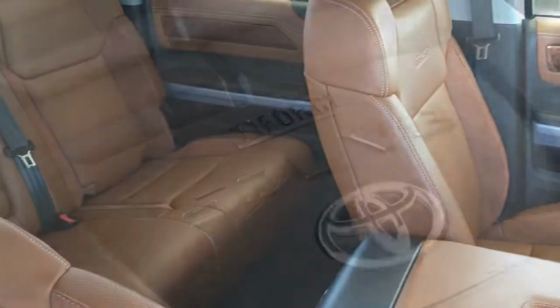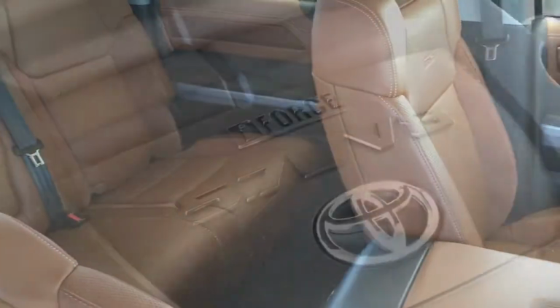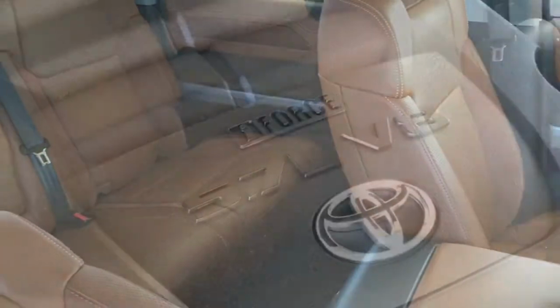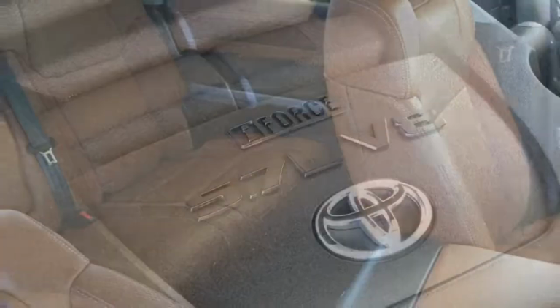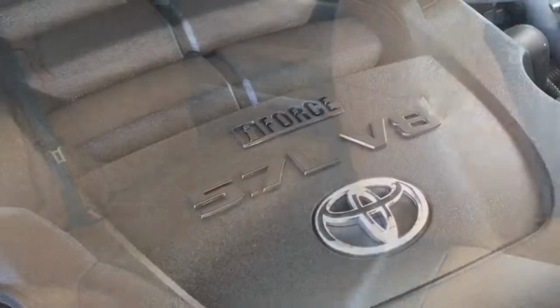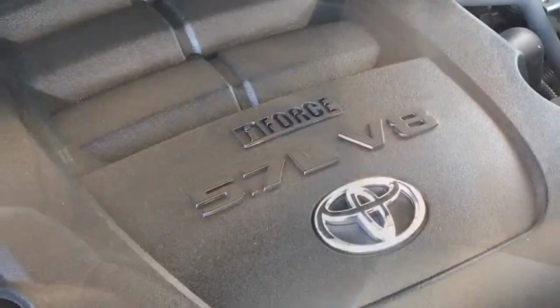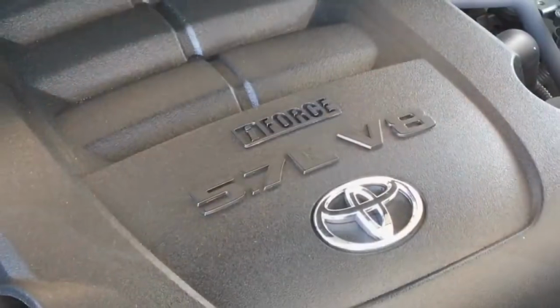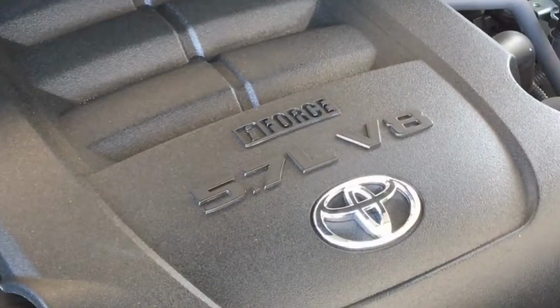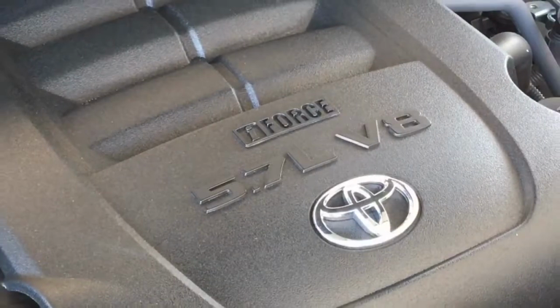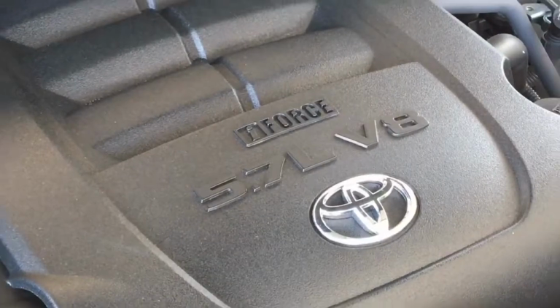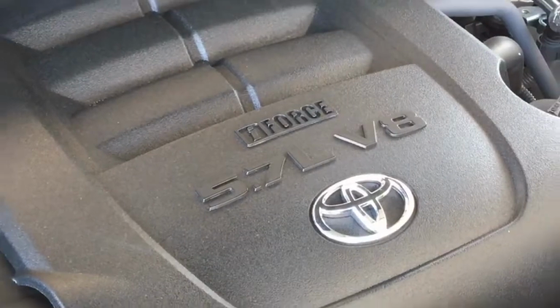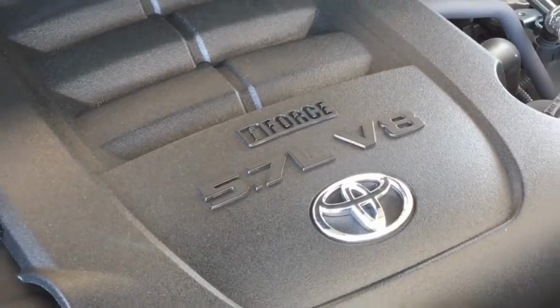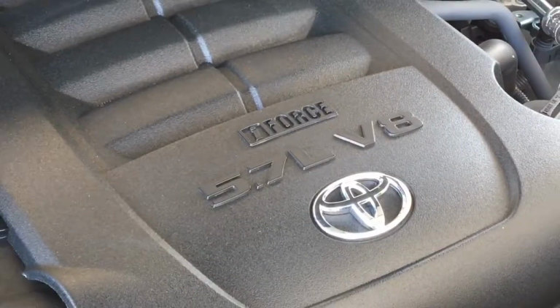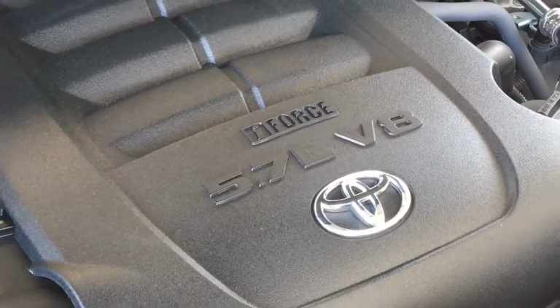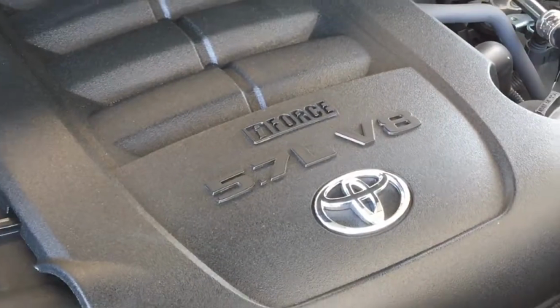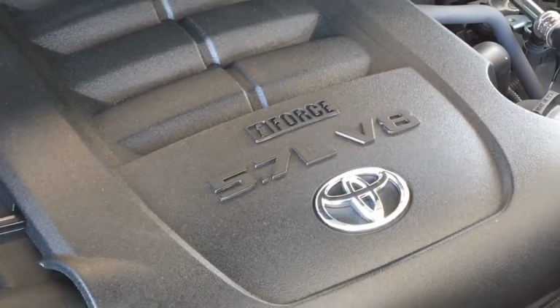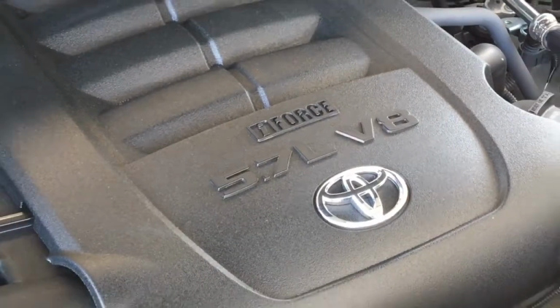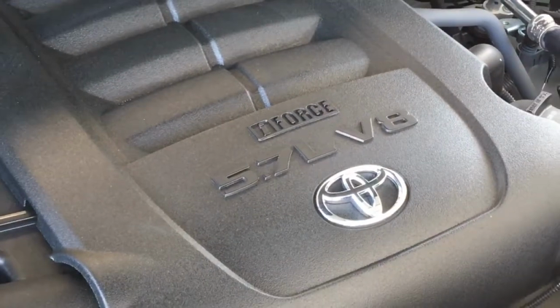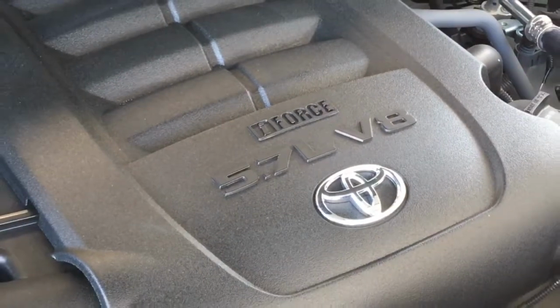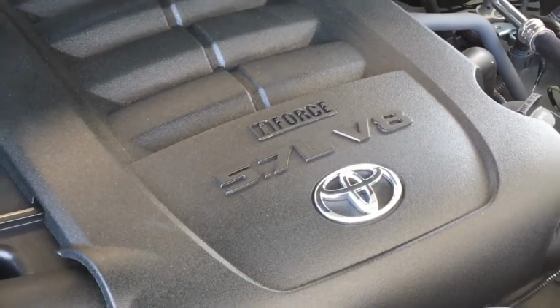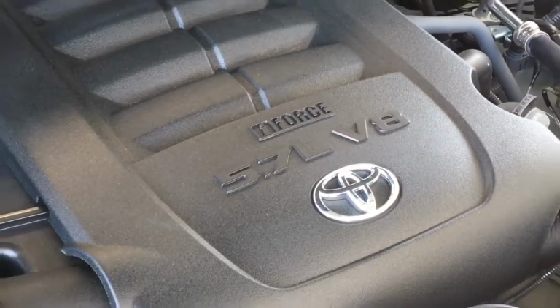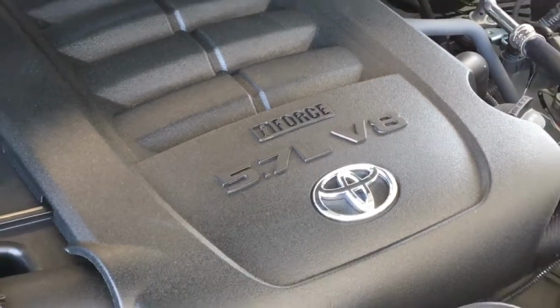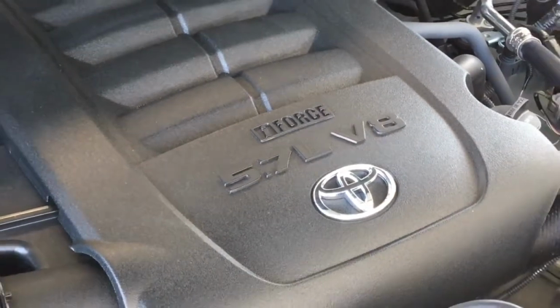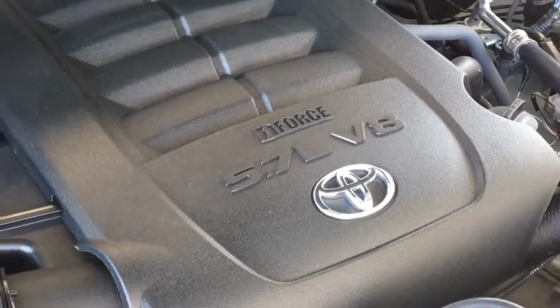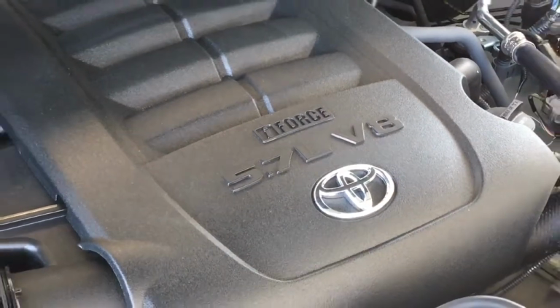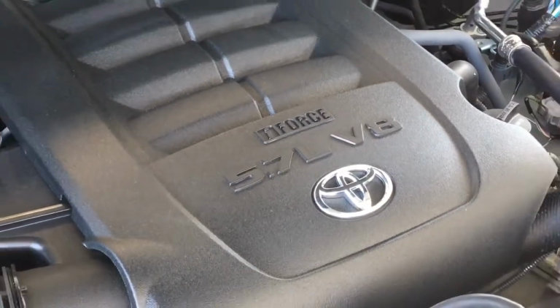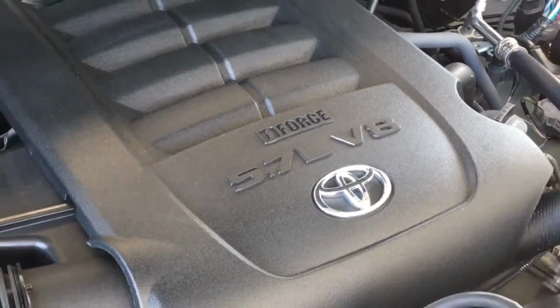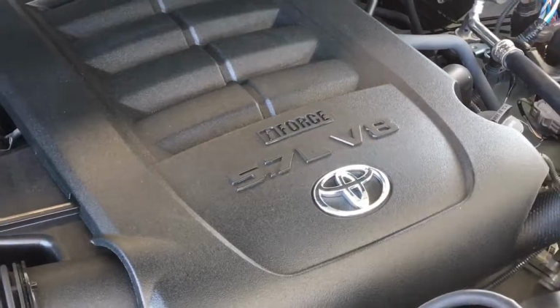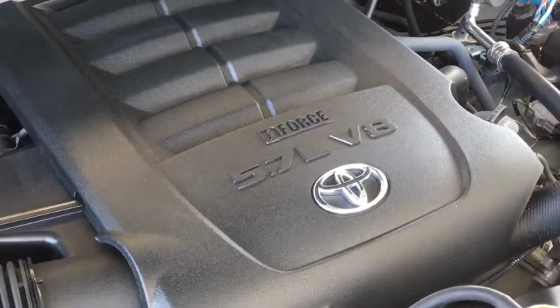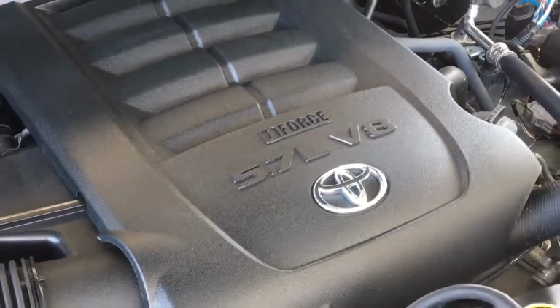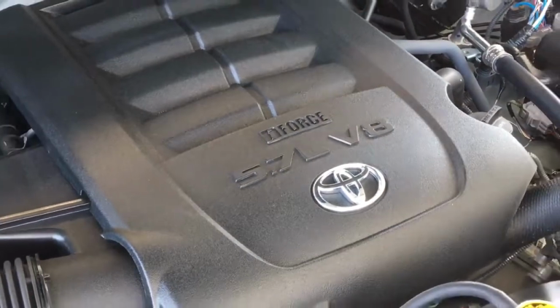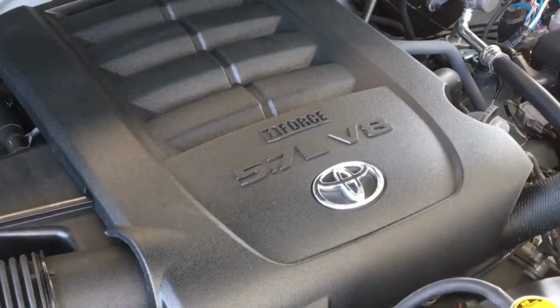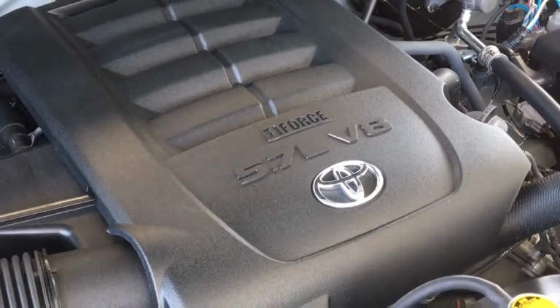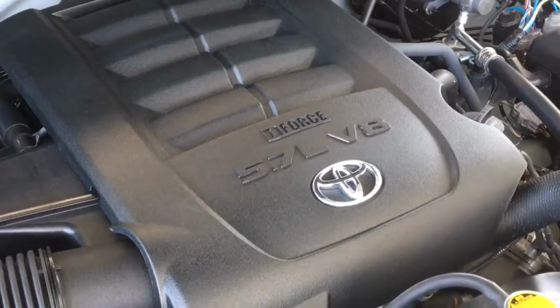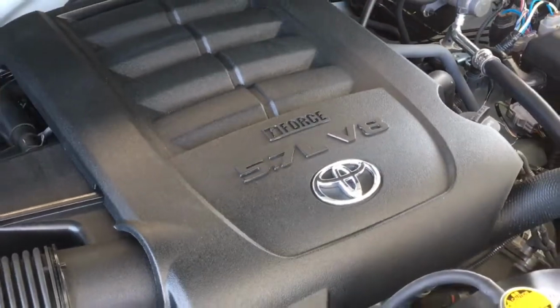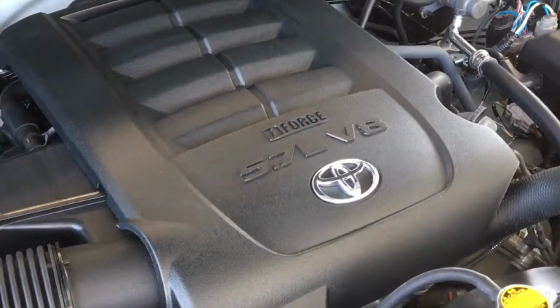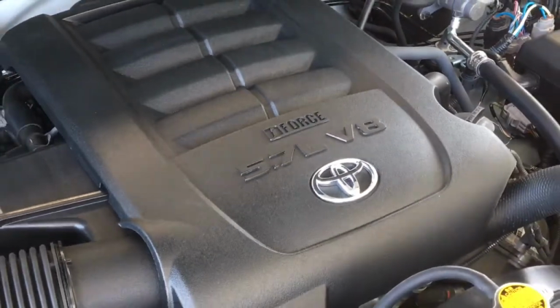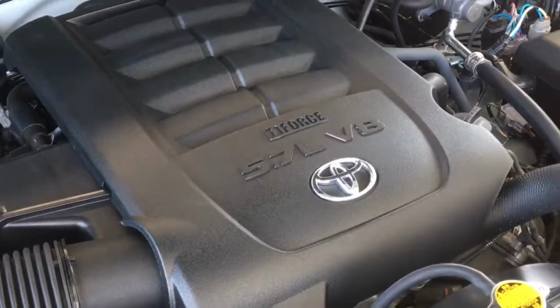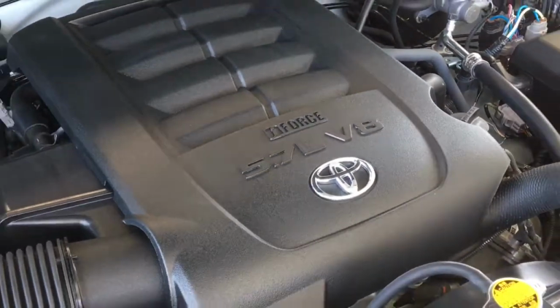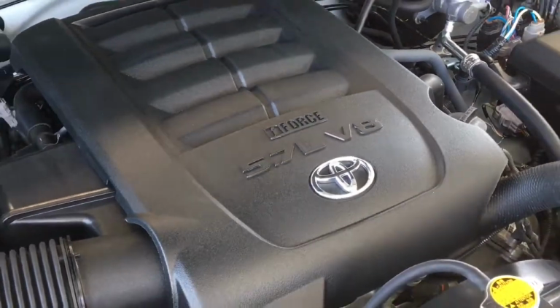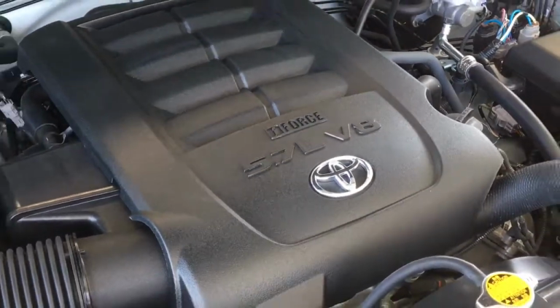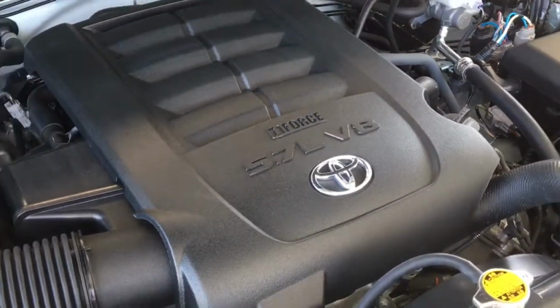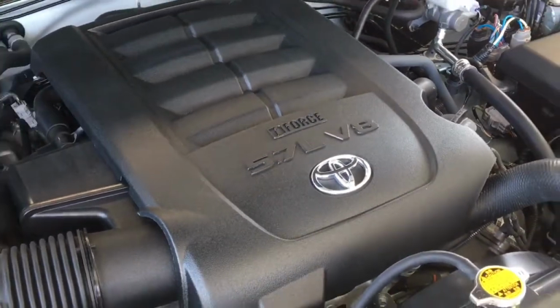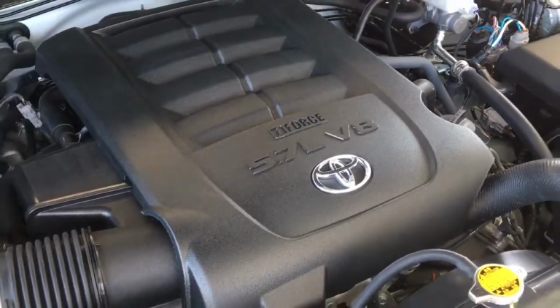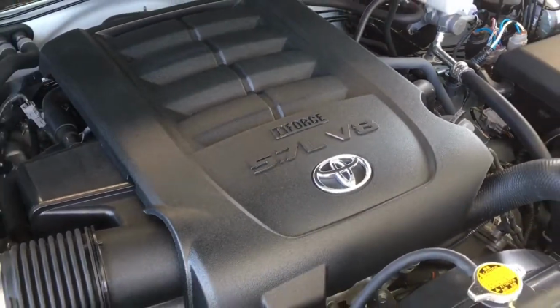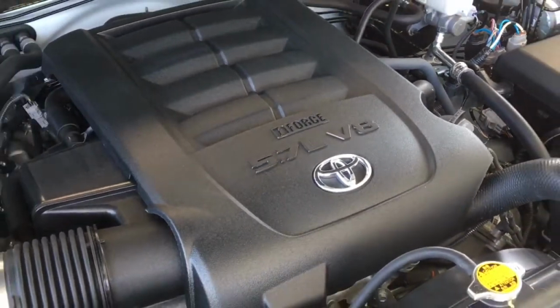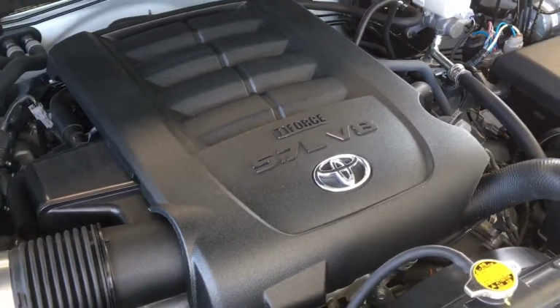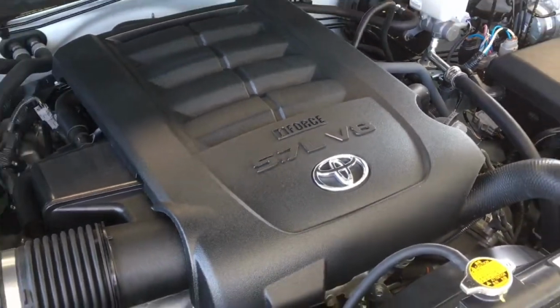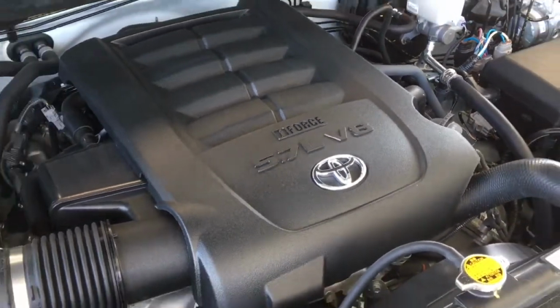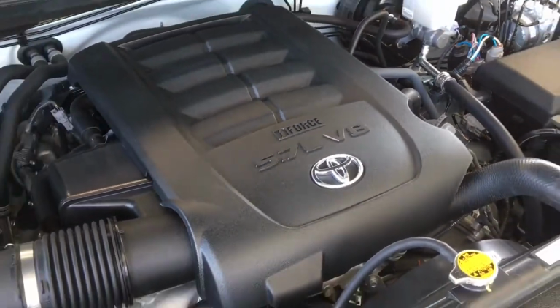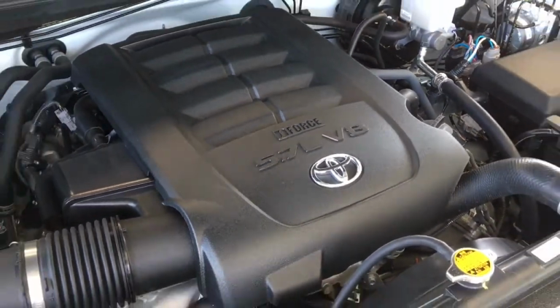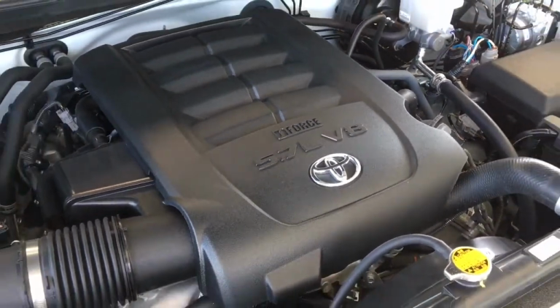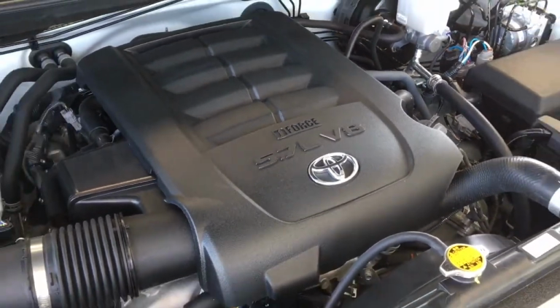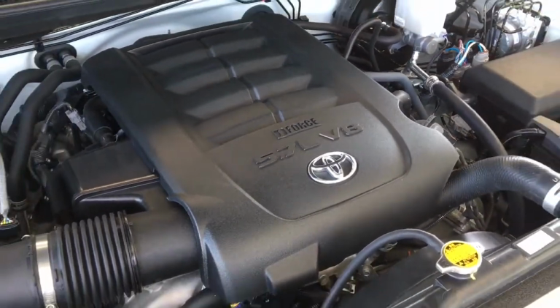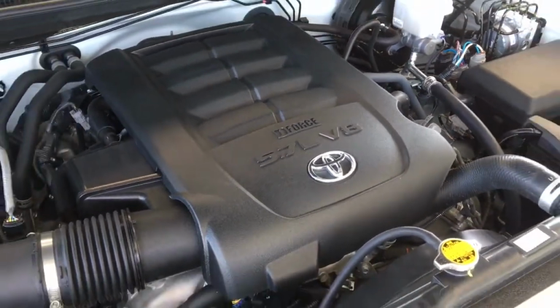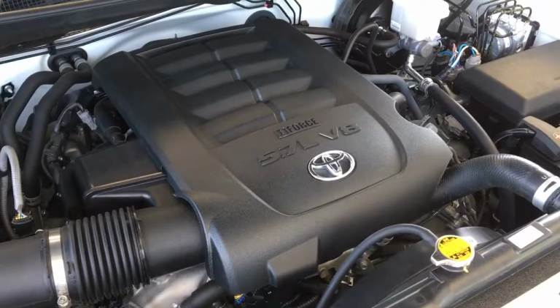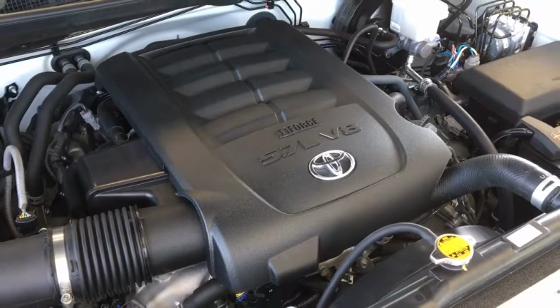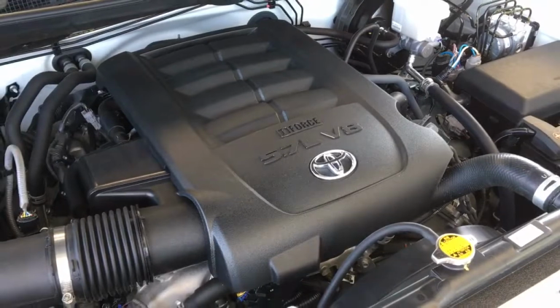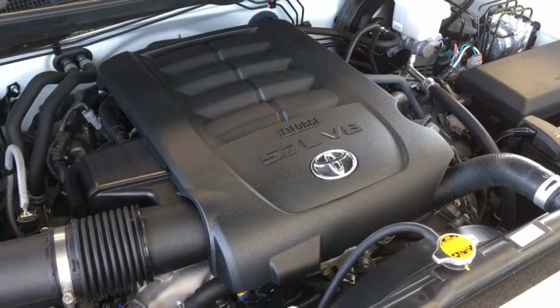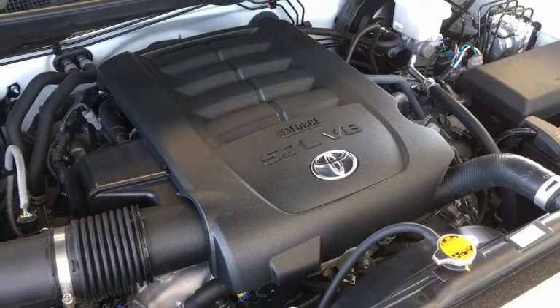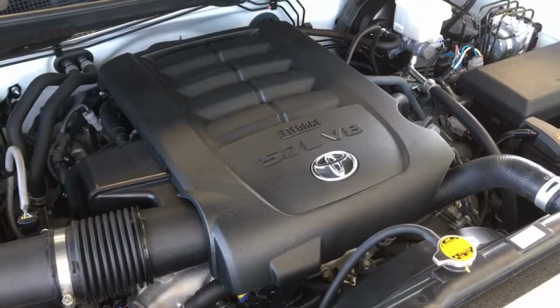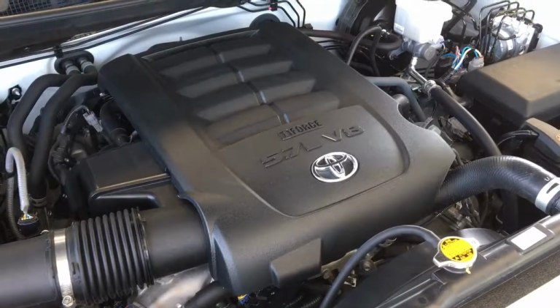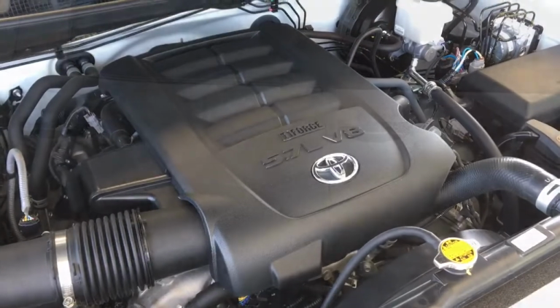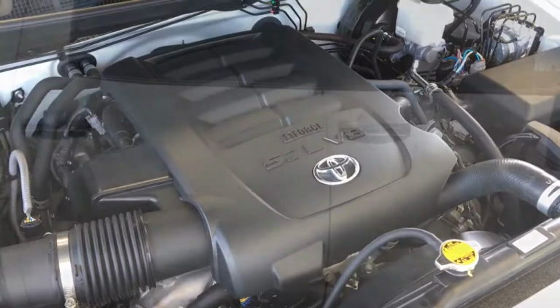The engine bay is factory fresh and power comes from an i-Force 5.7-liter V8 mated to an automatic transmission and four-wheel drive.